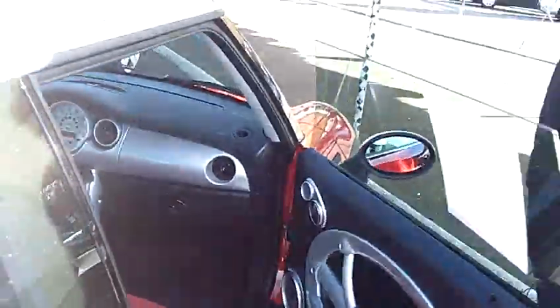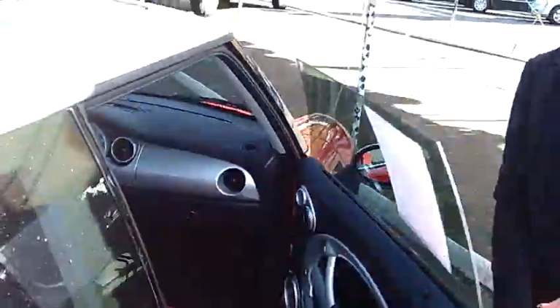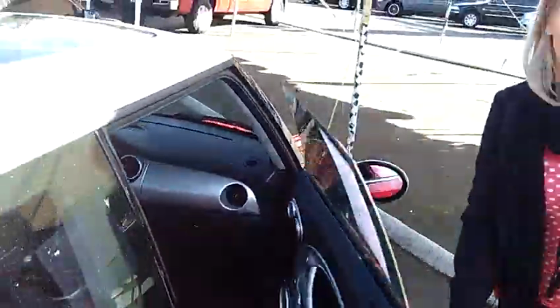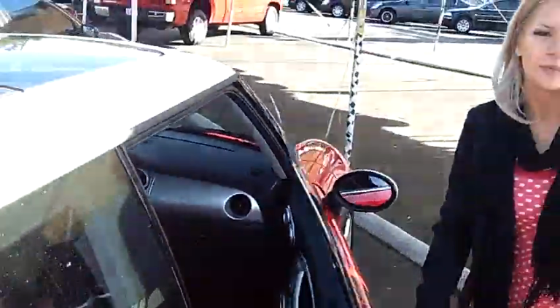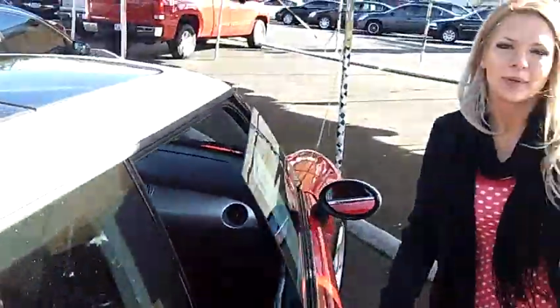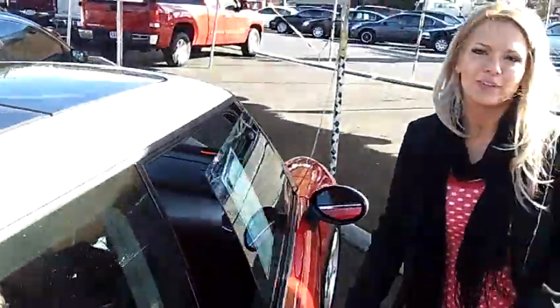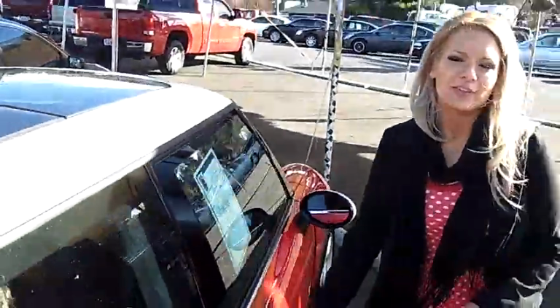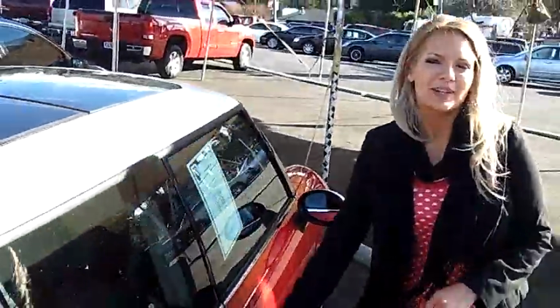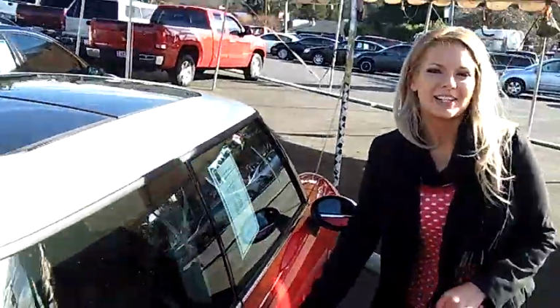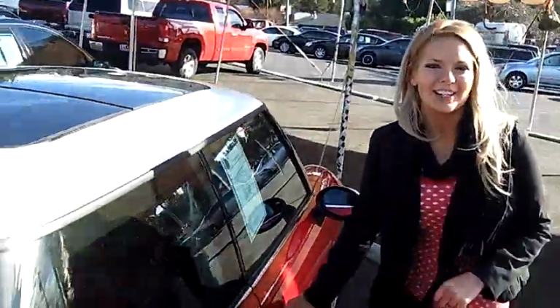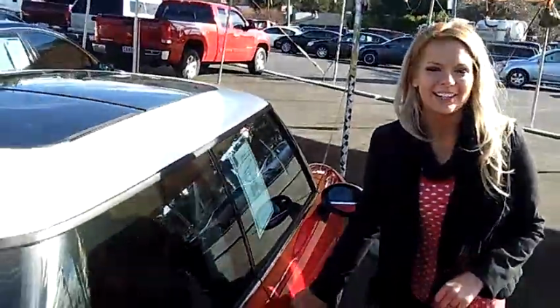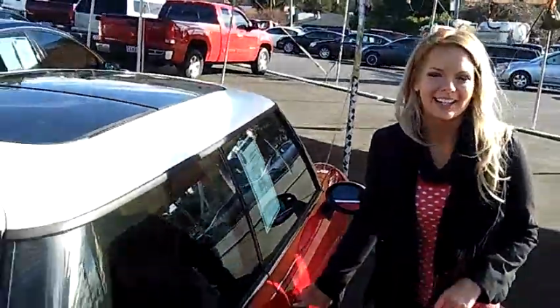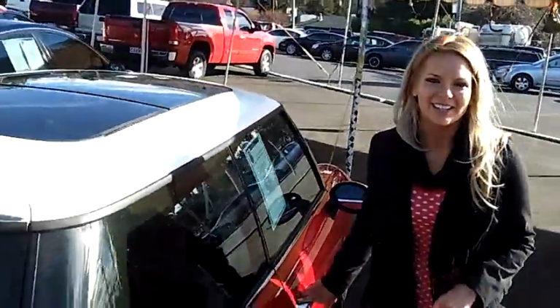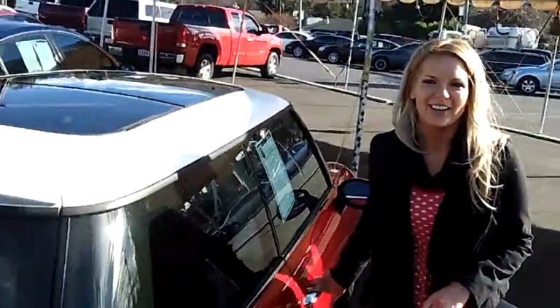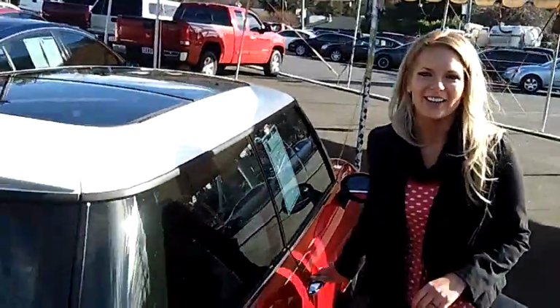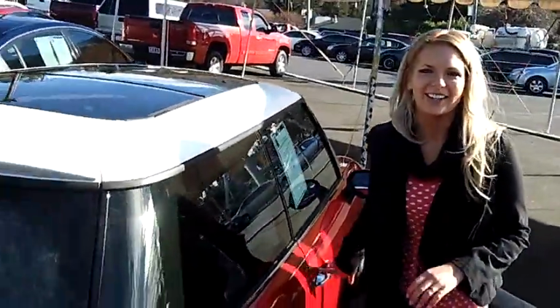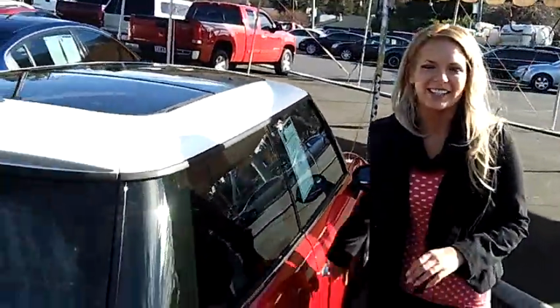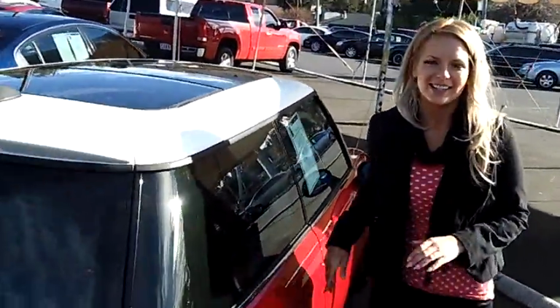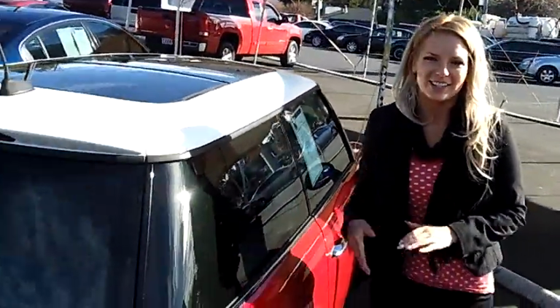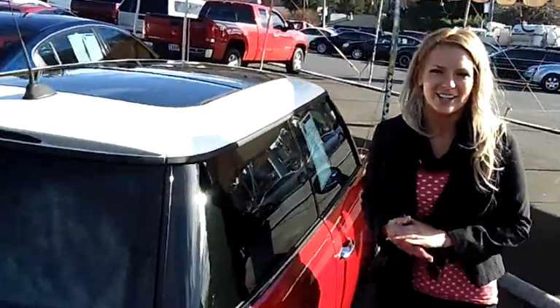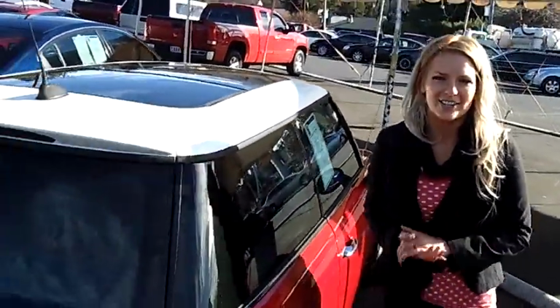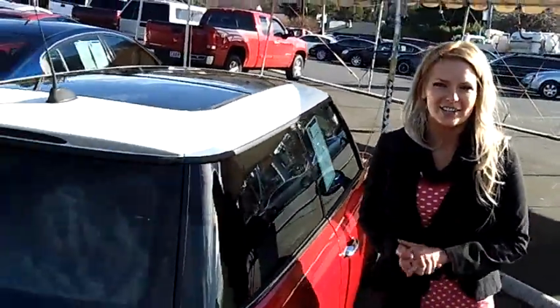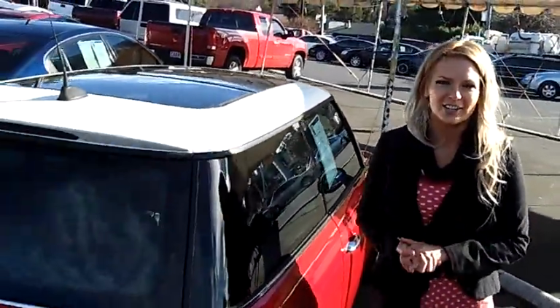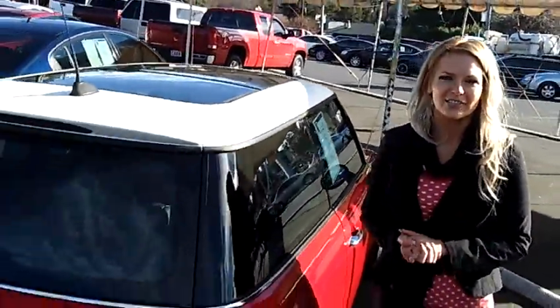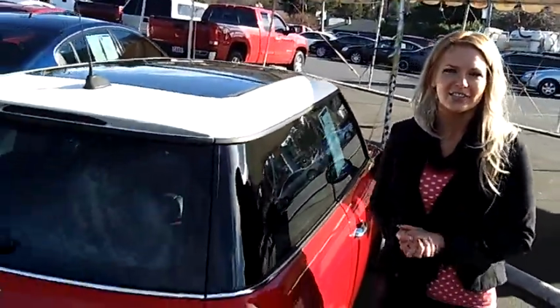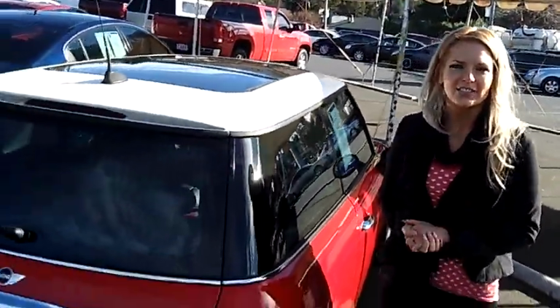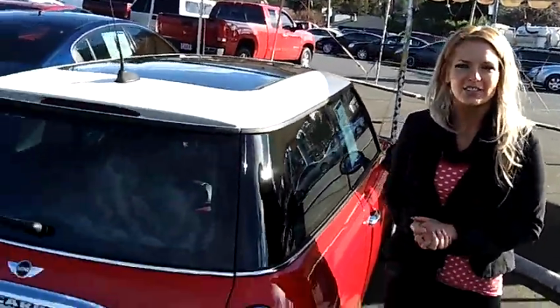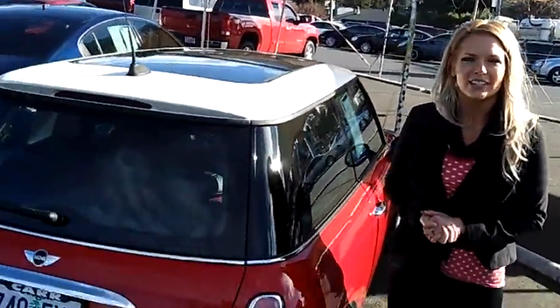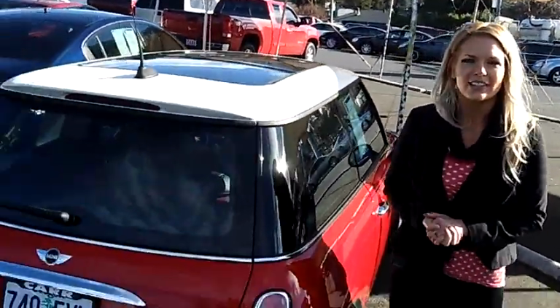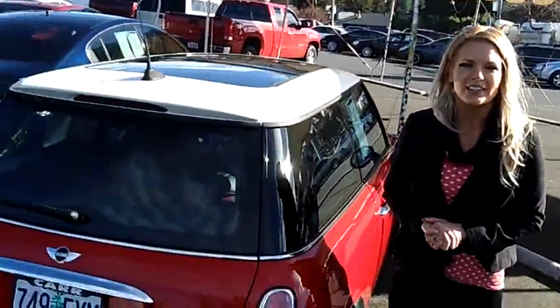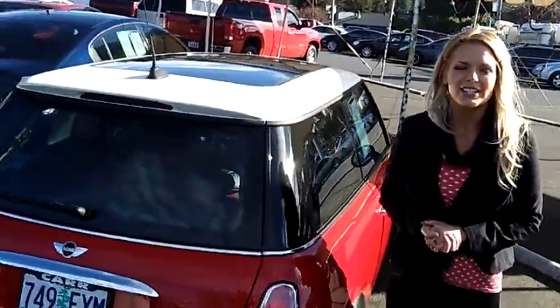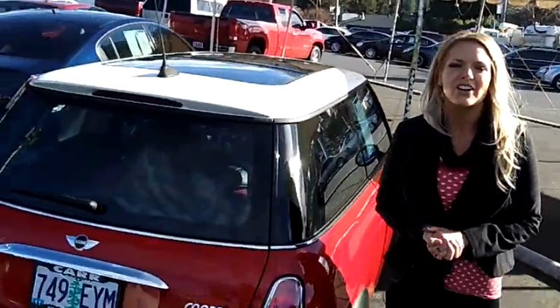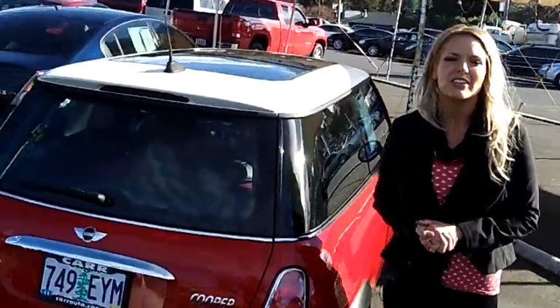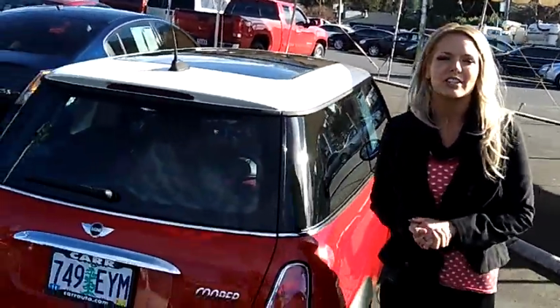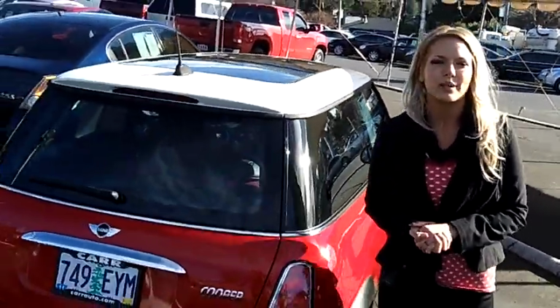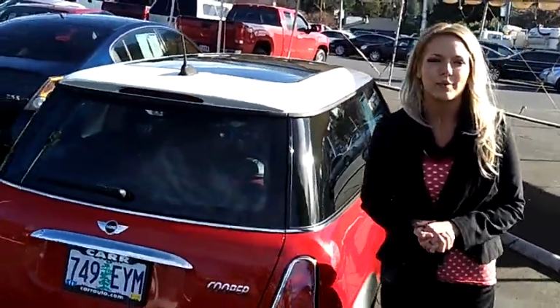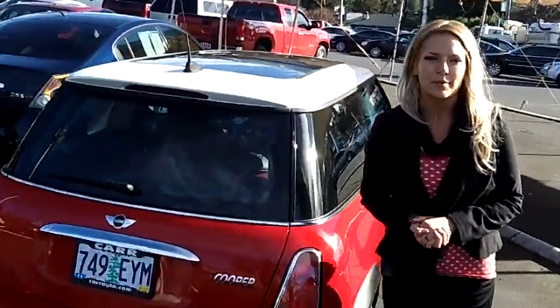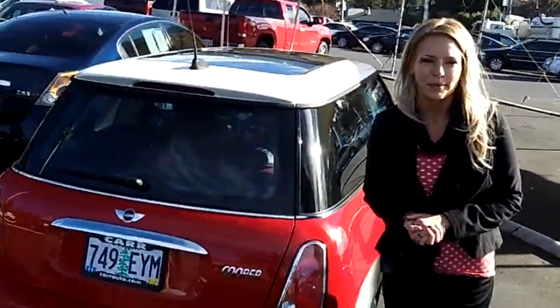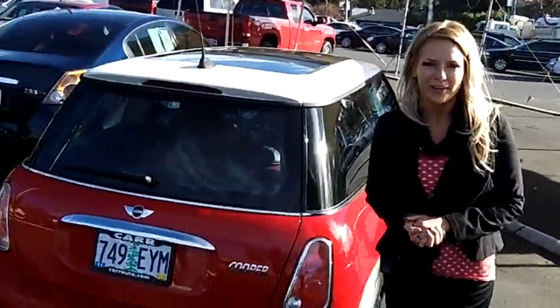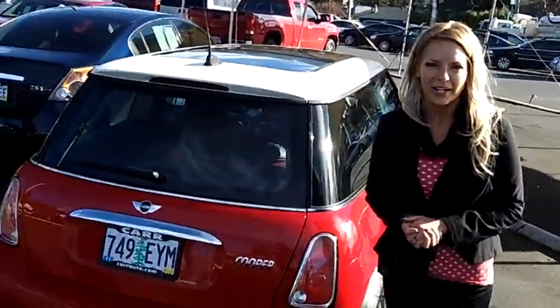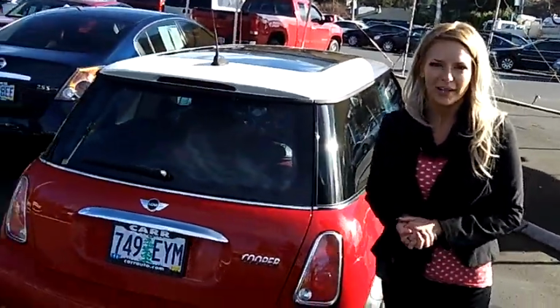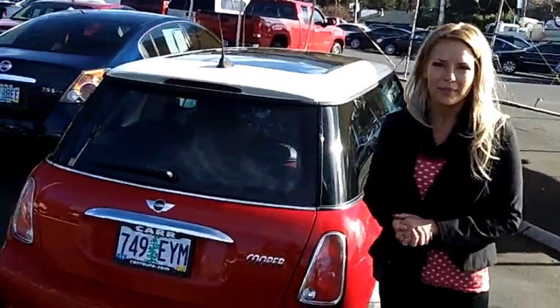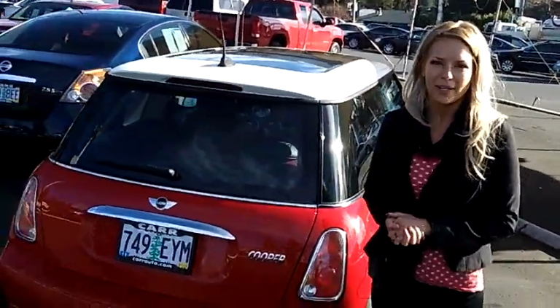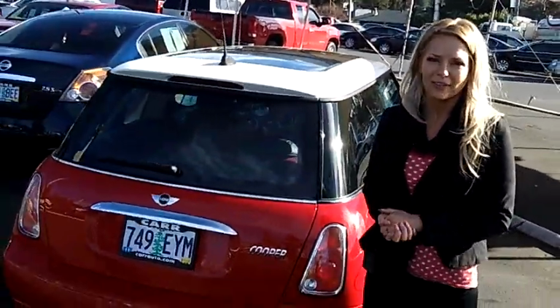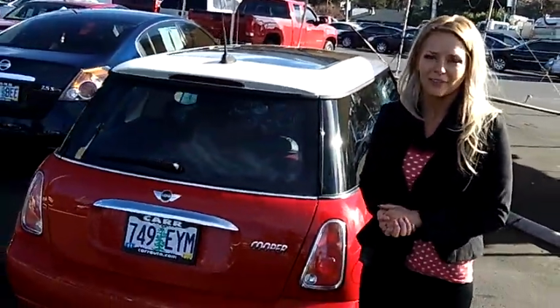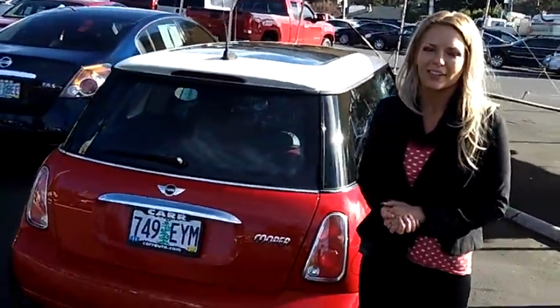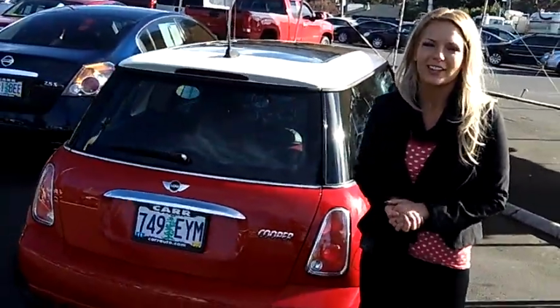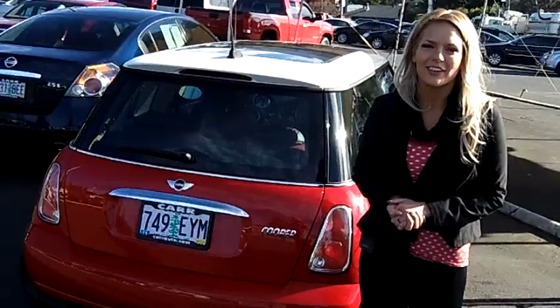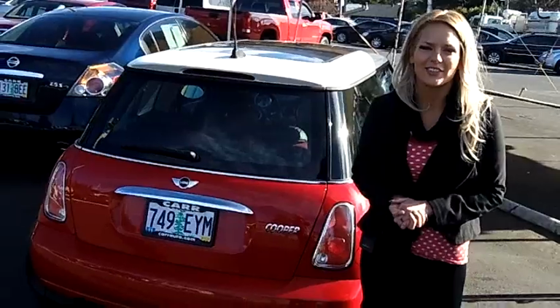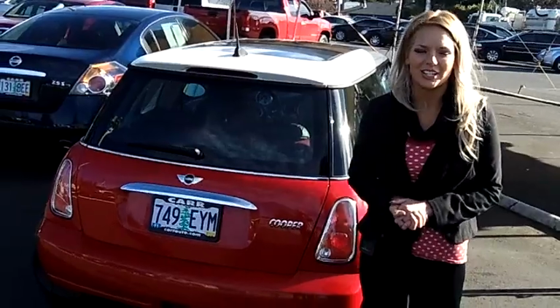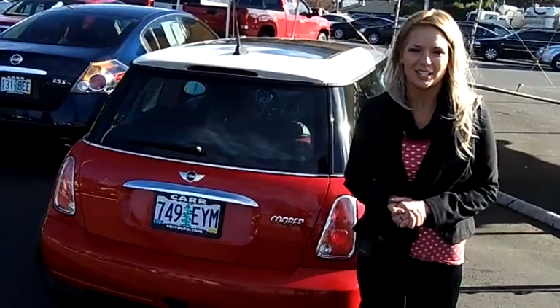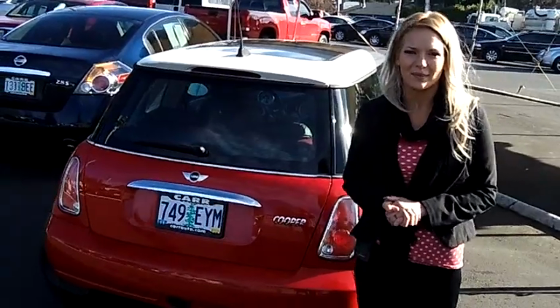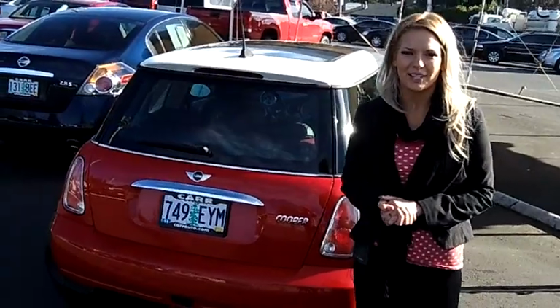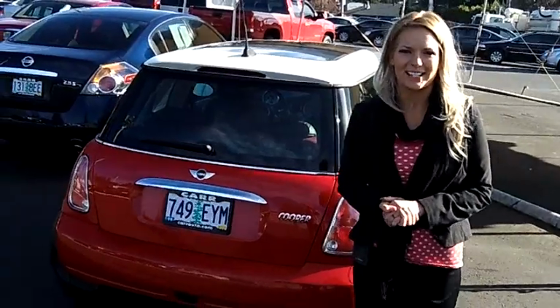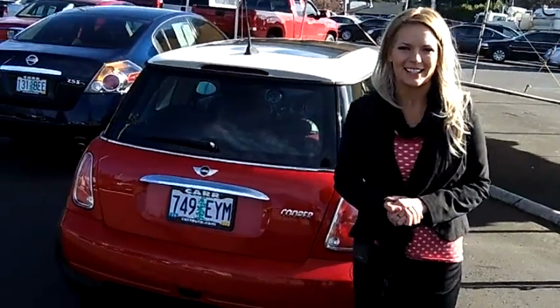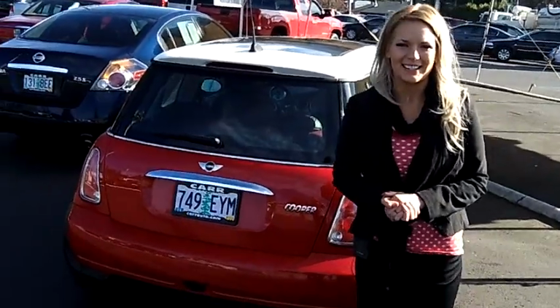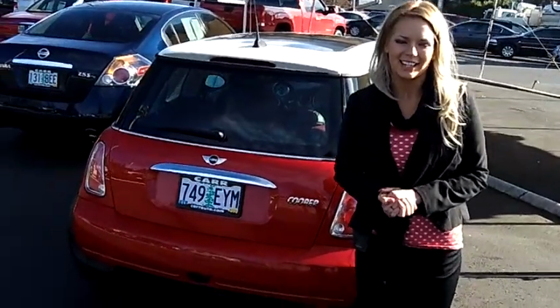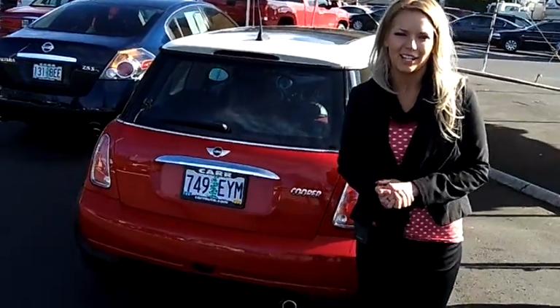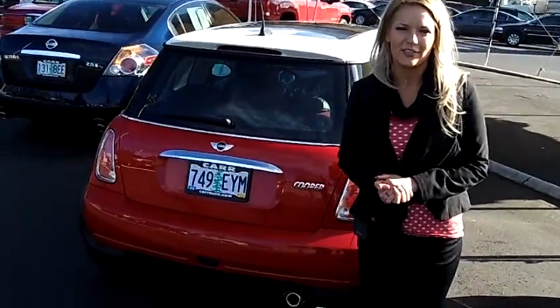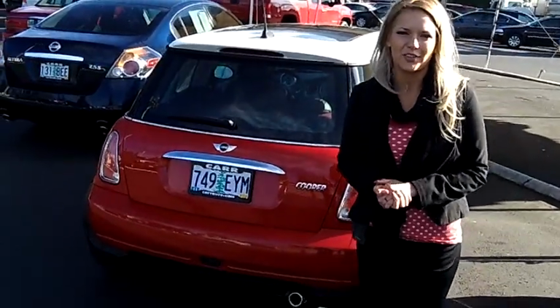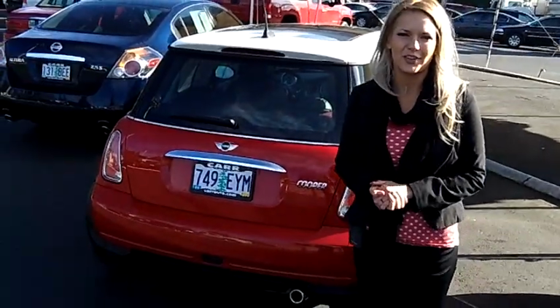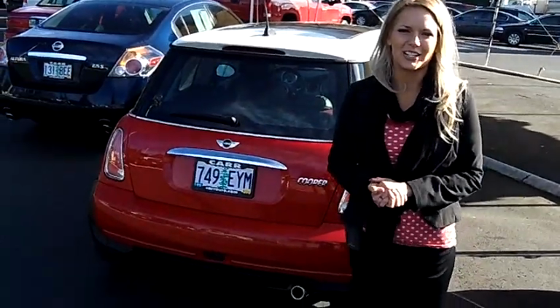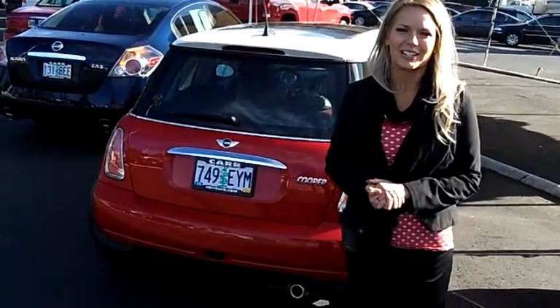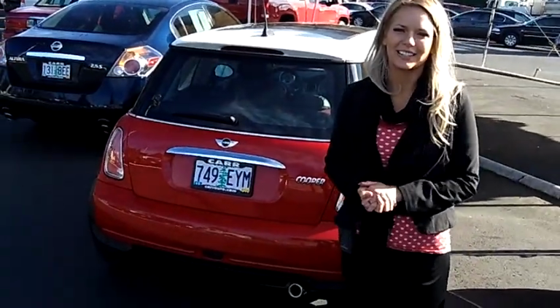For more information on this car or any other cars in our inventory, give us a call on the number provided above. We'd love to earn your business. Thank you for watching.